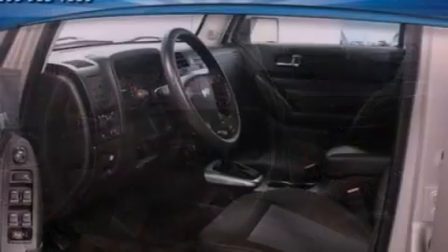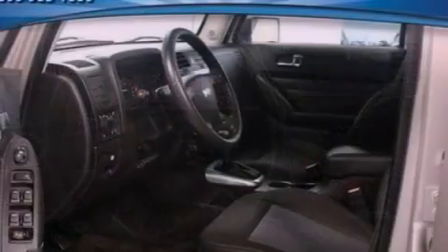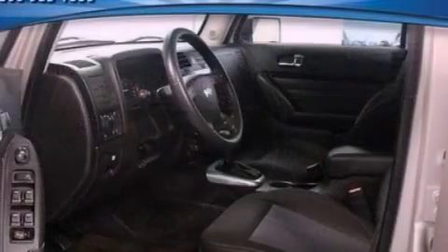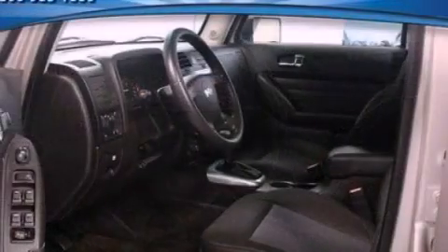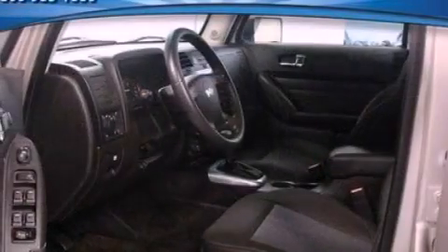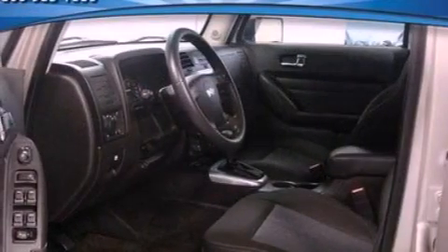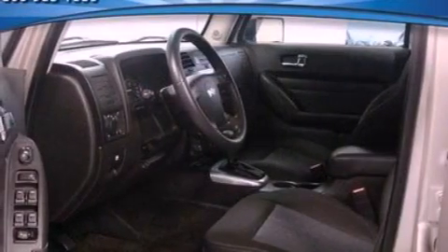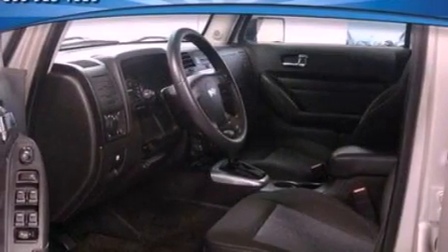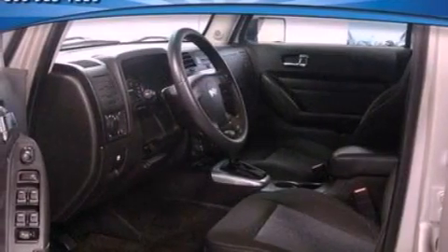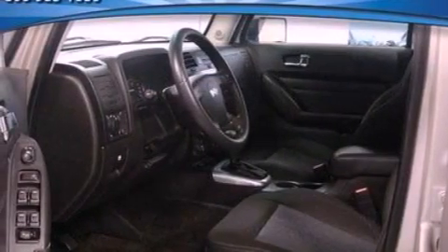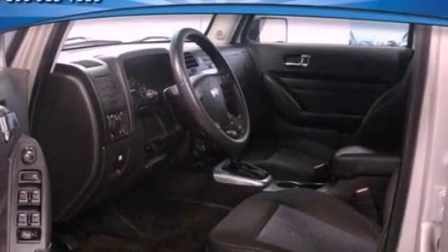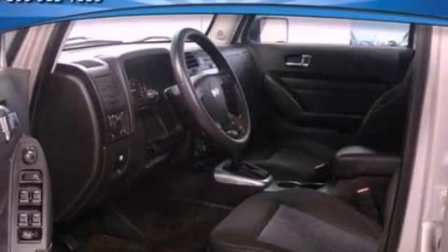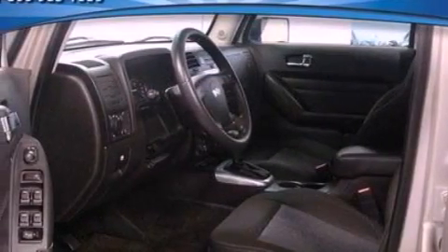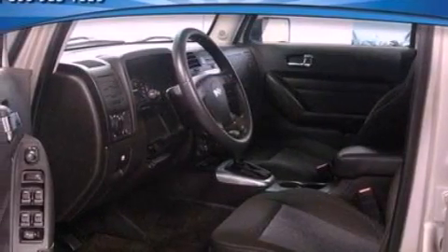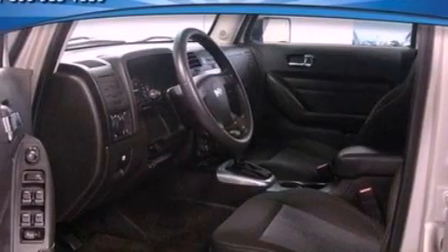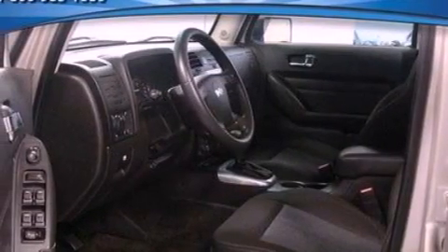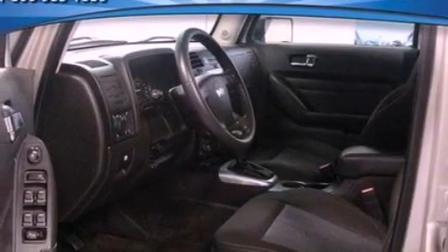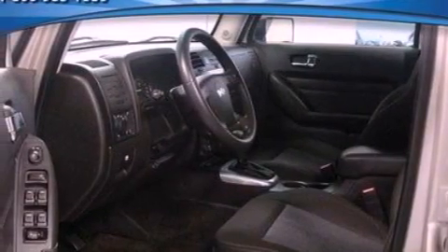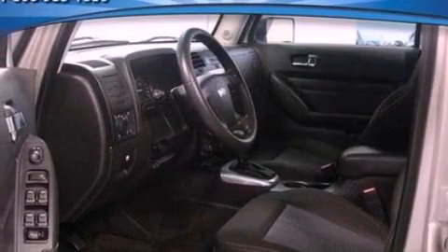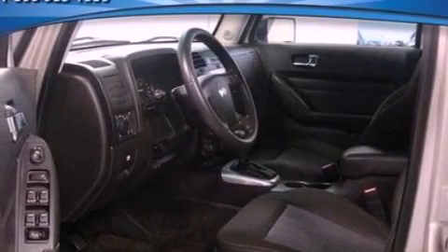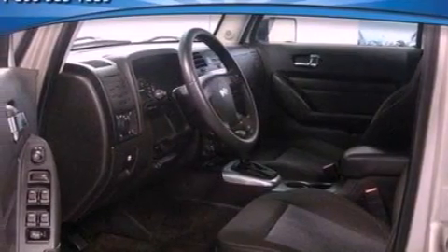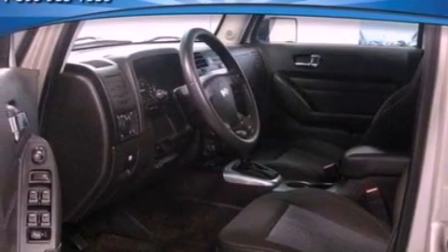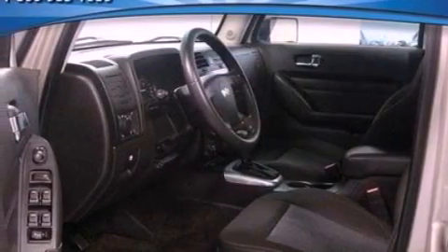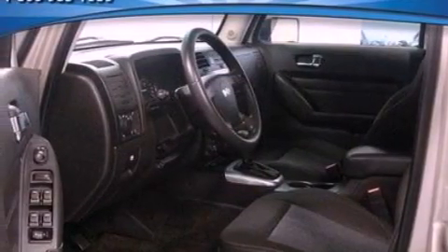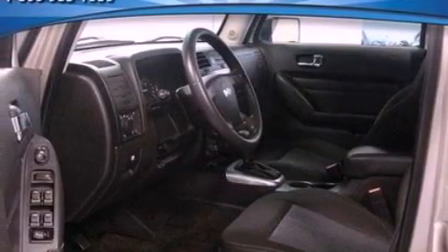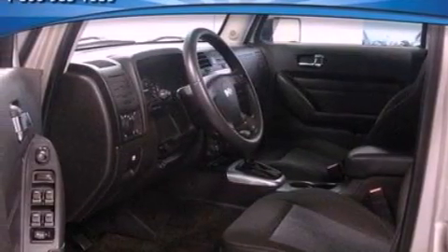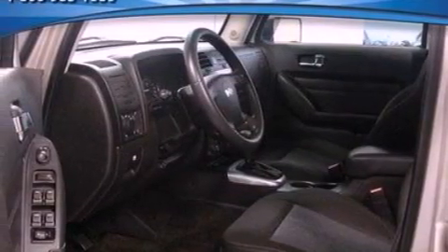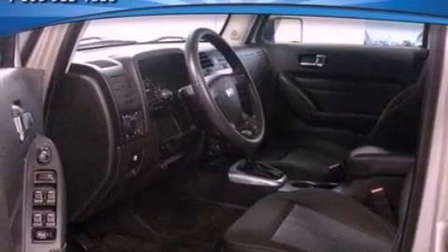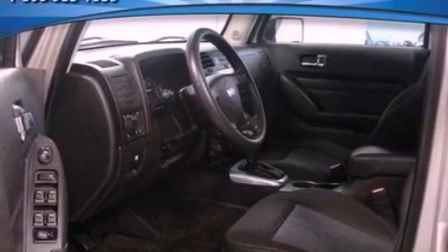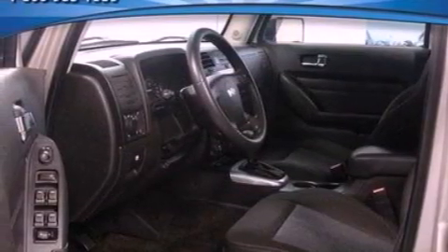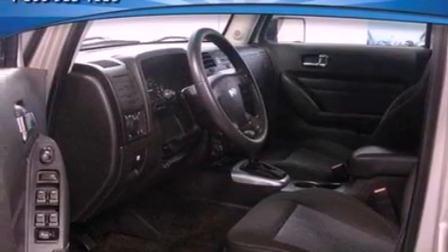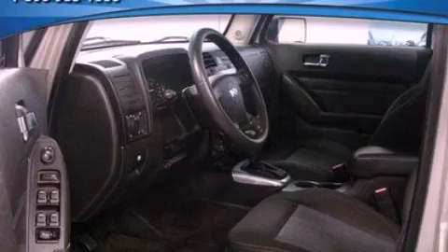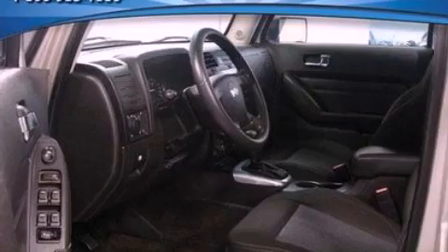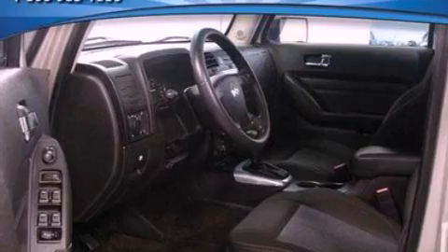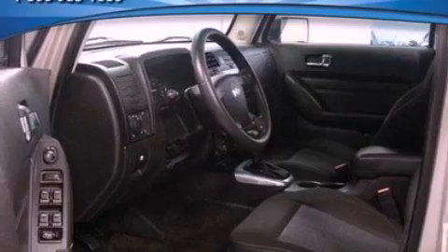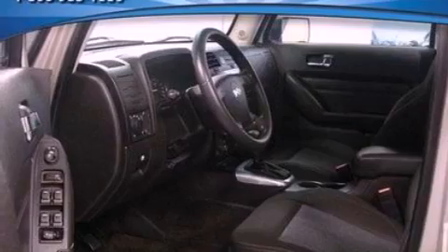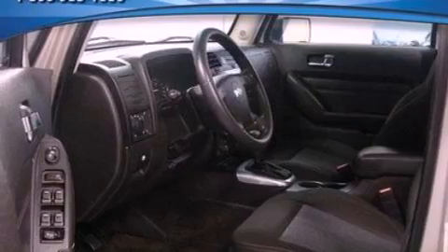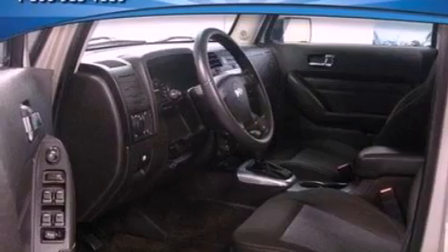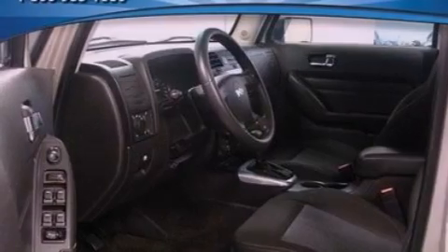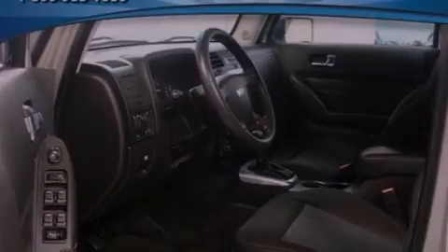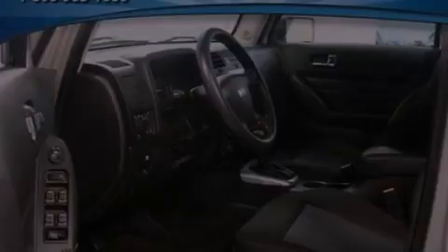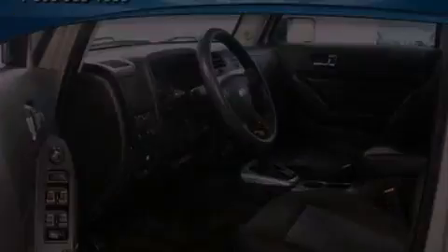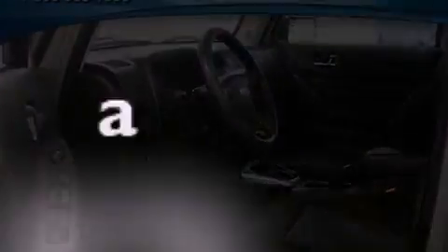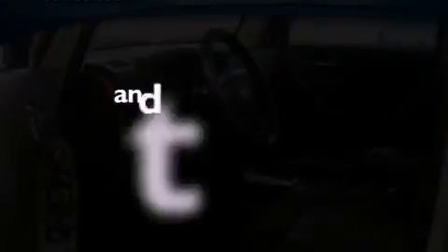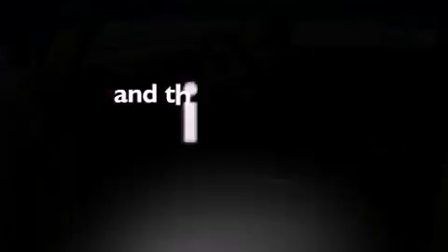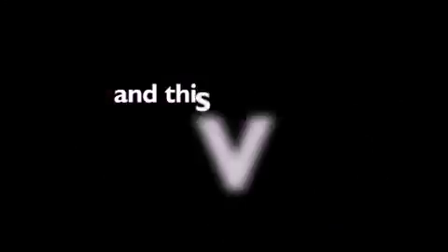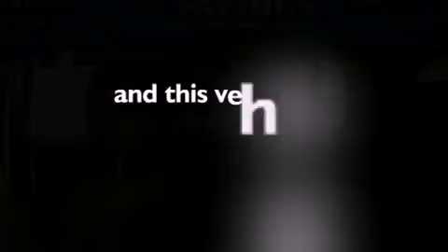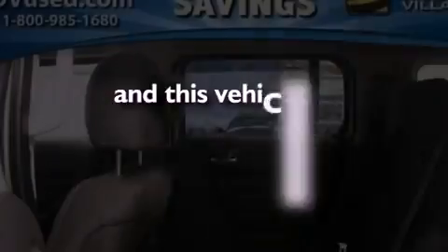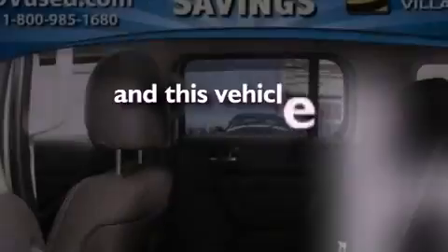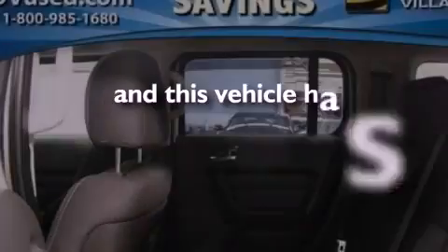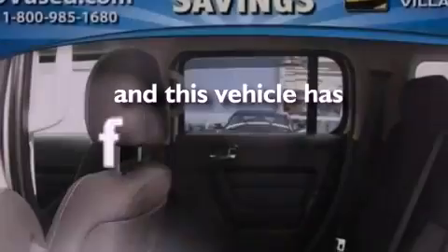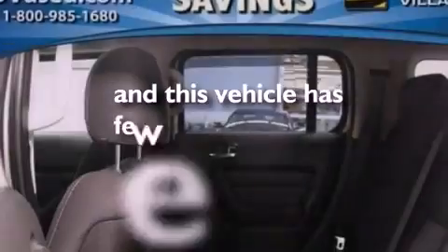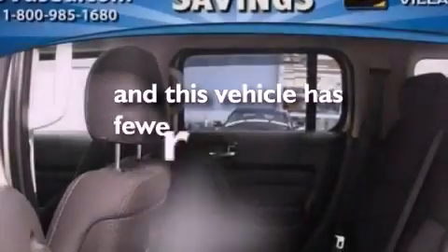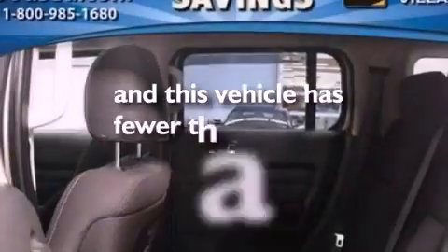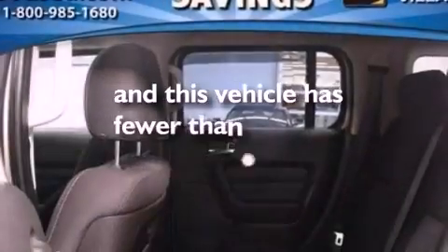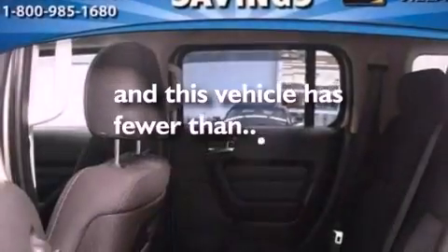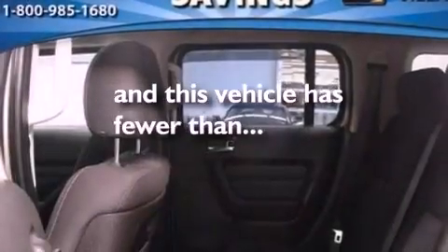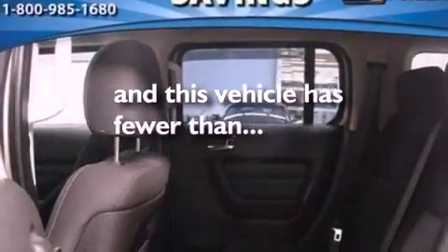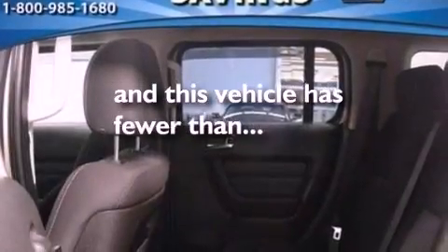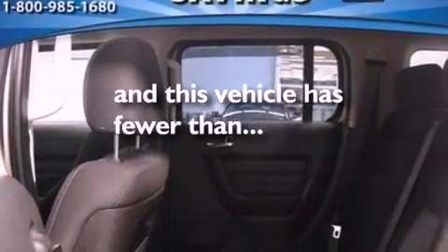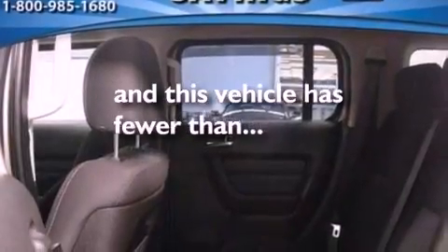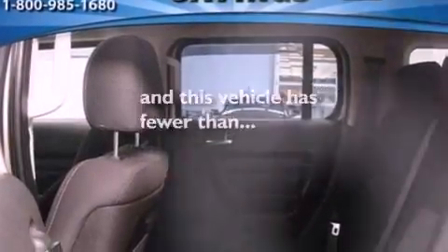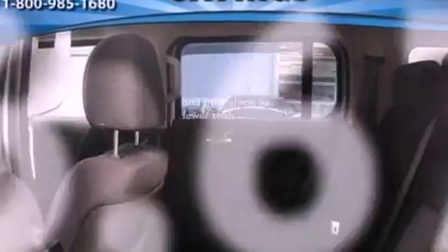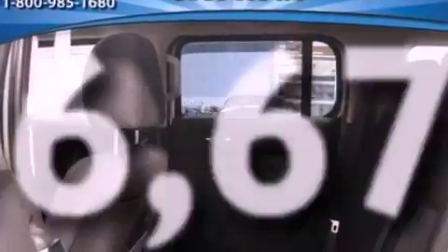Also included are a security system, dusk-sensing headlights, a chrome grille, and this vehicle has fewer than 47,000 miles on the odometer.